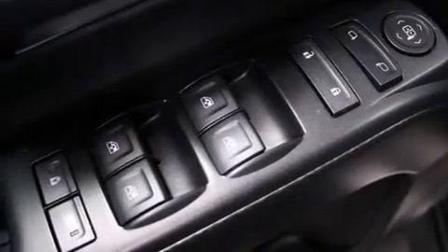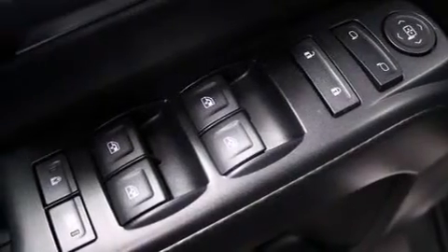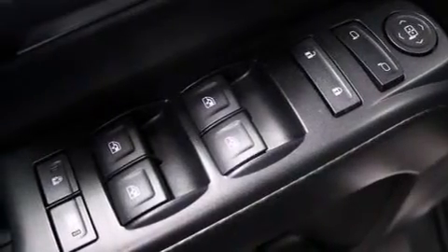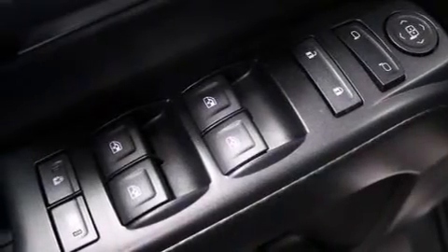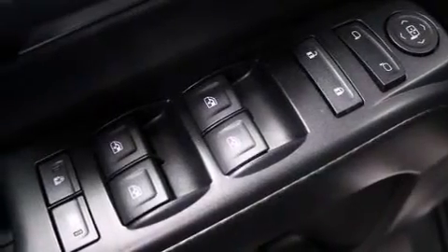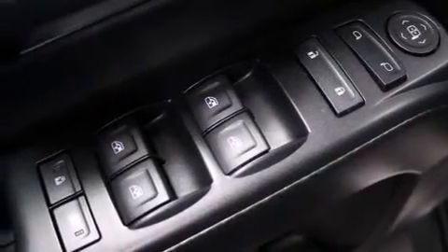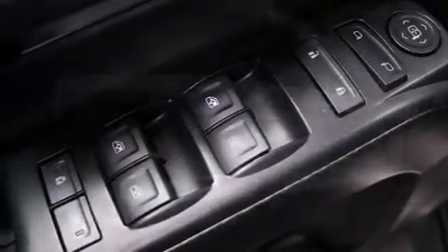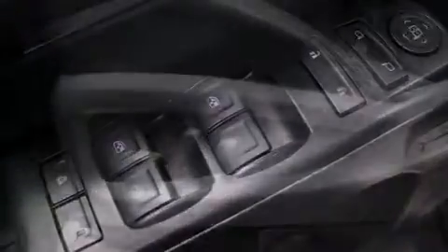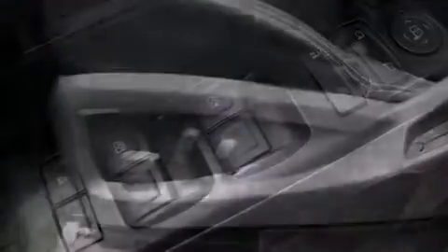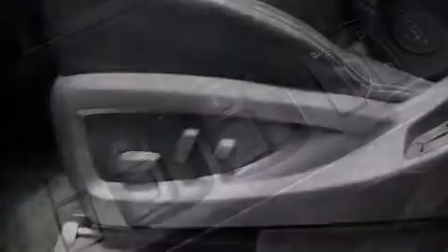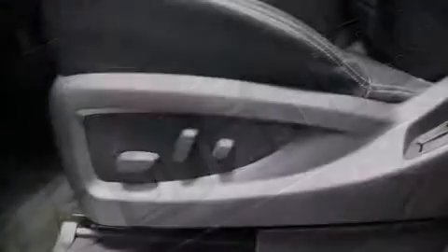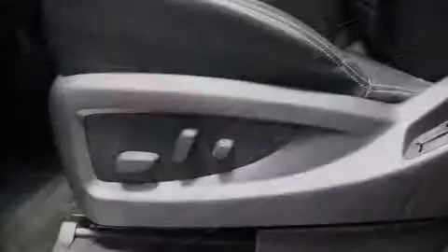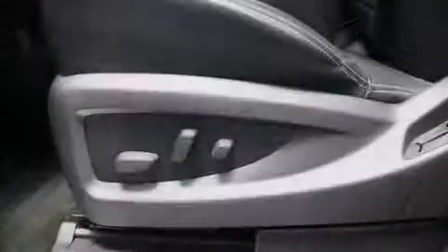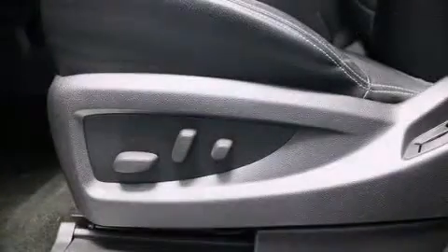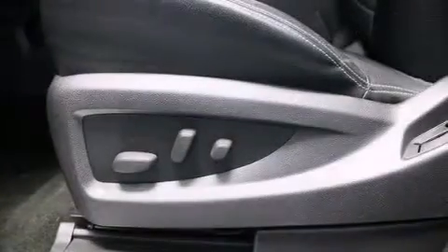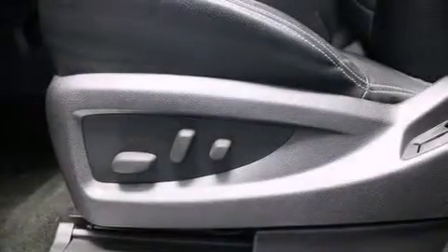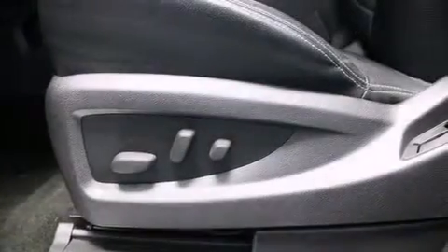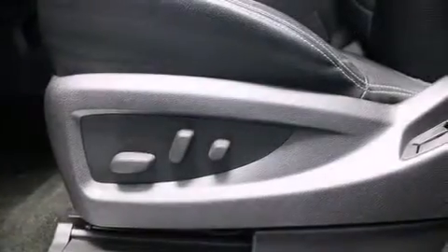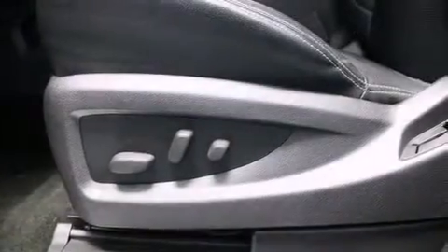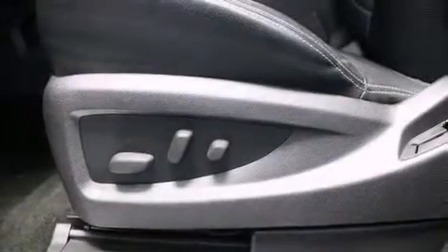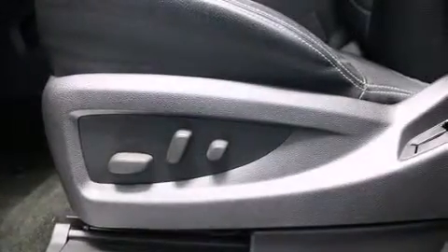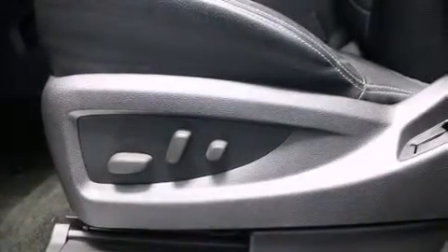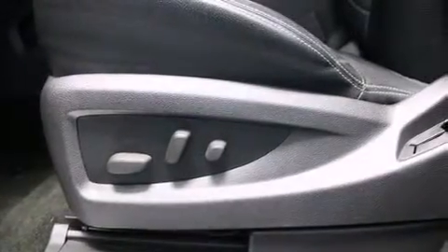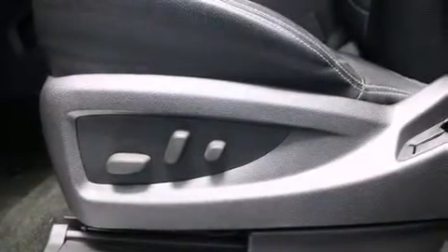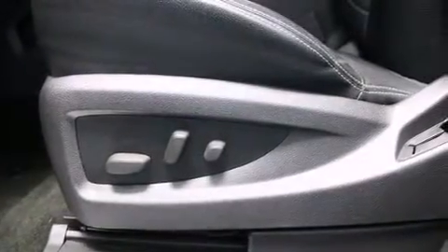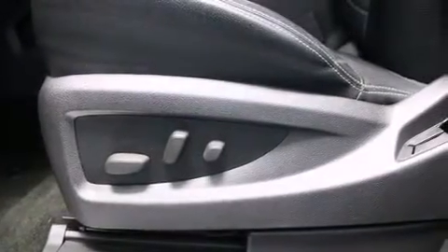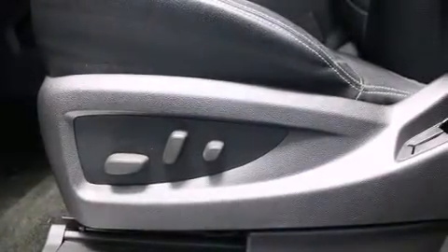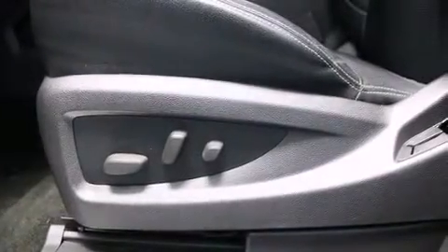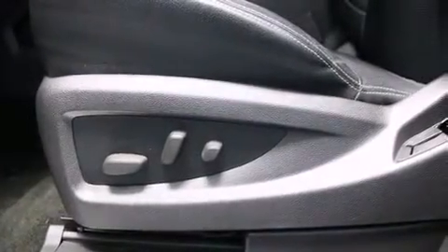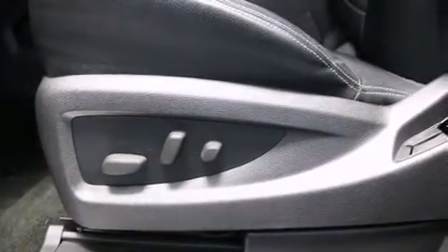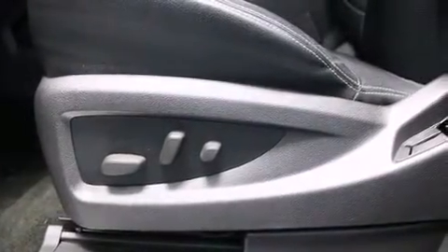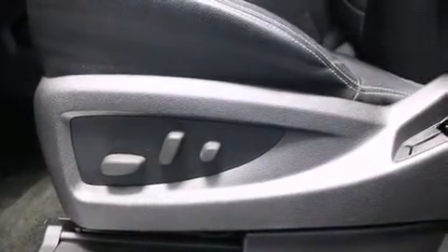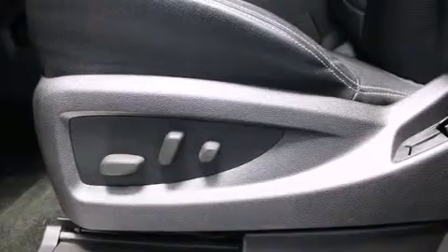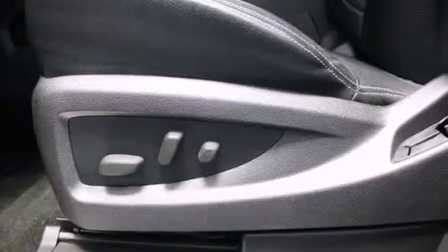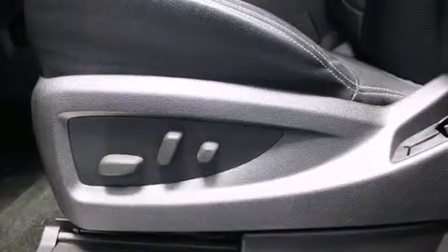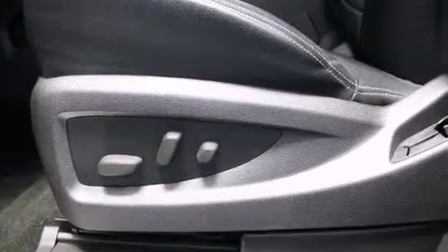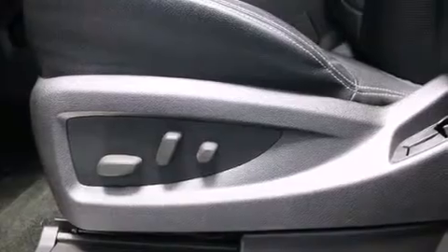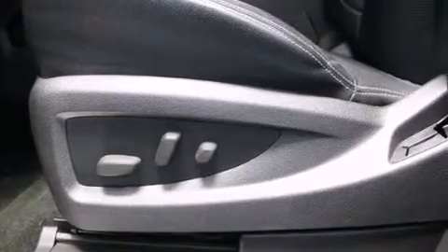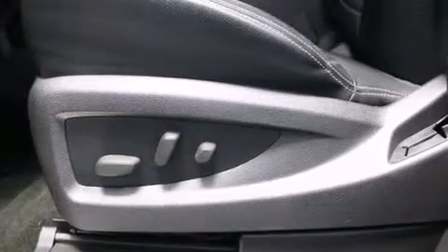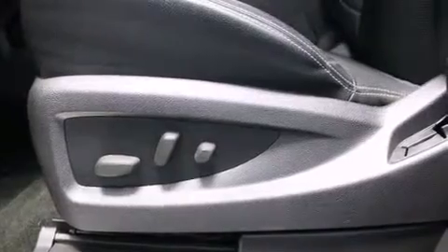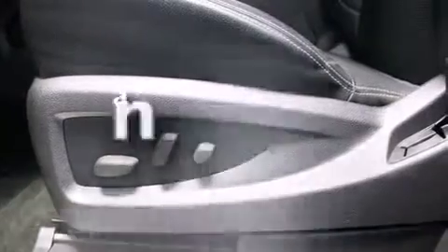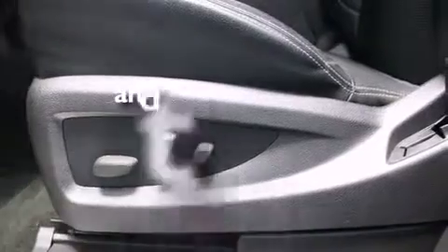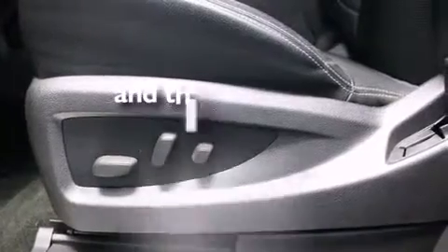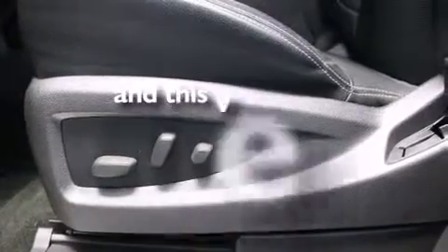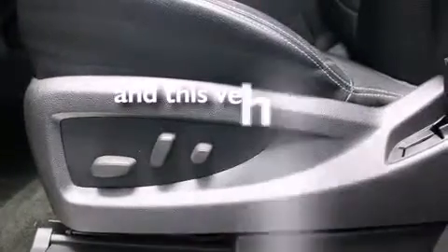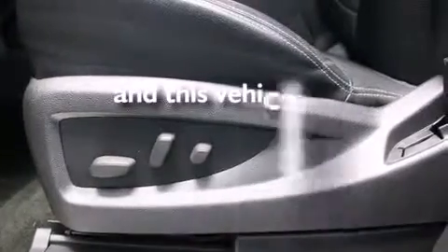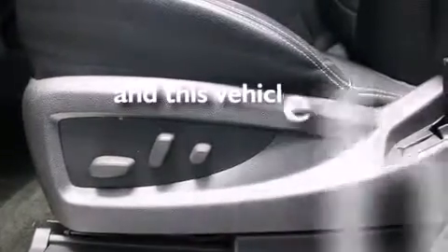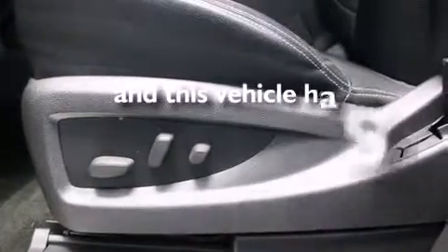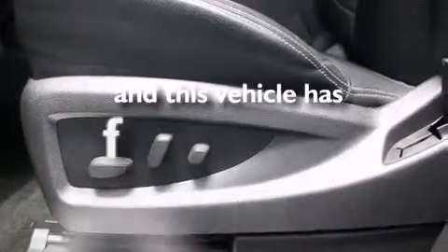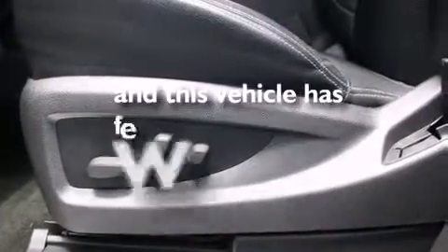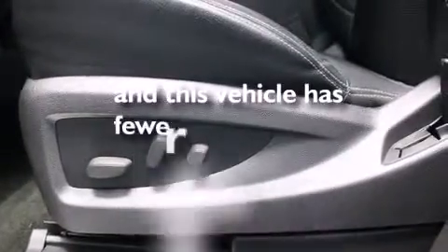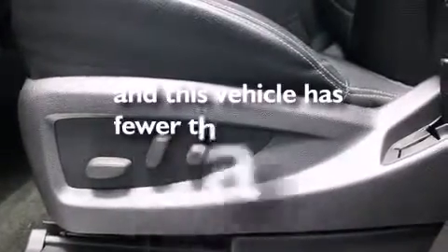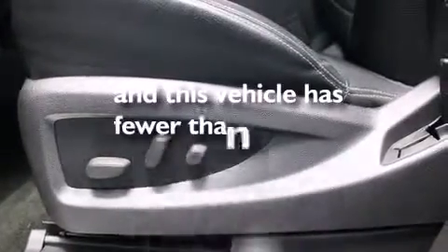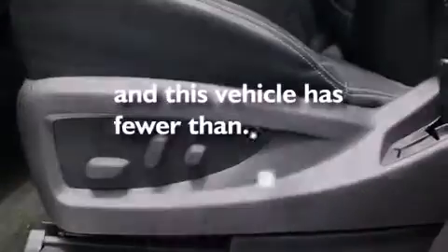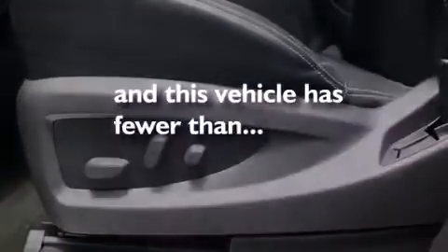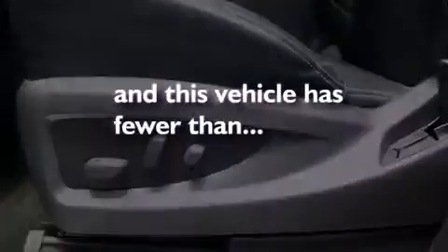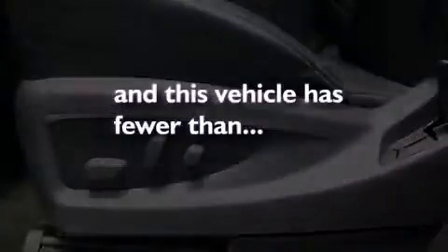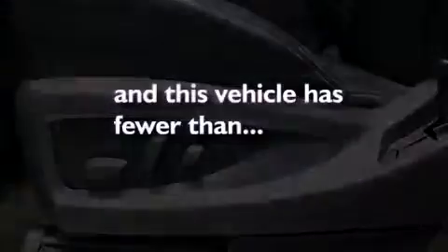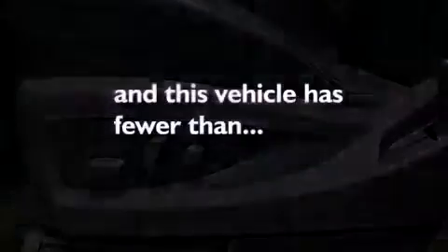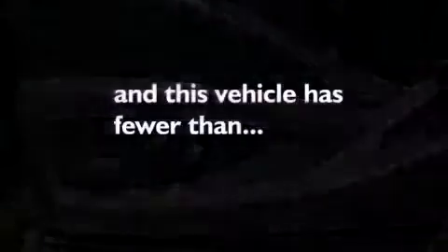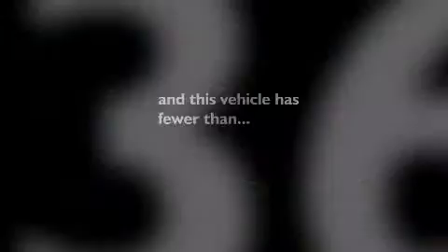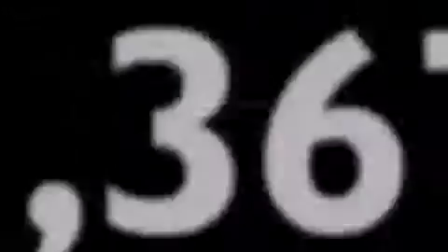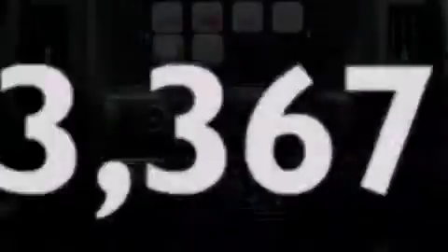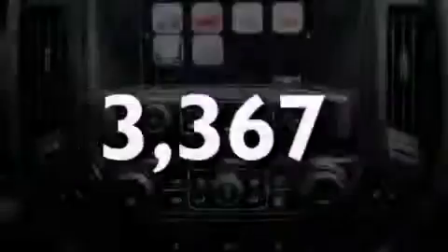Dual power seats, air conditioning, cruise control, and this vehicle has less than 4,000 miles.